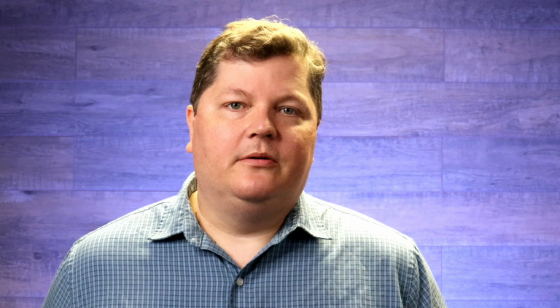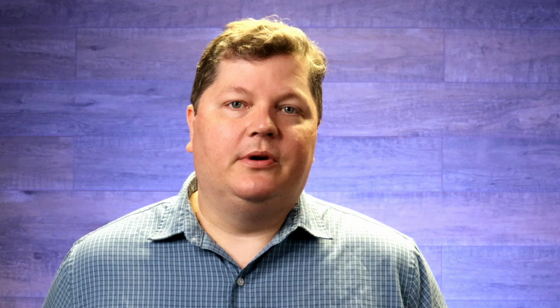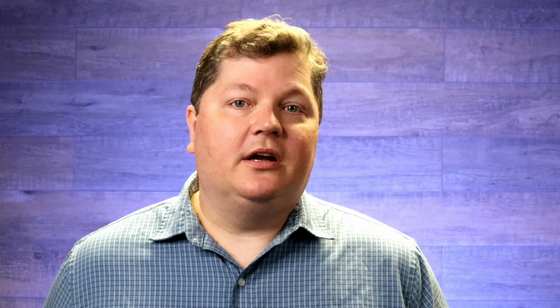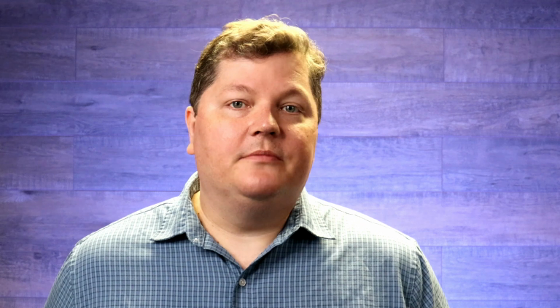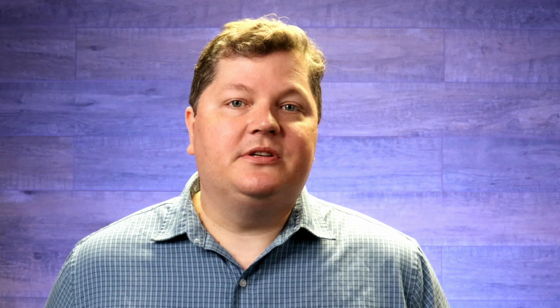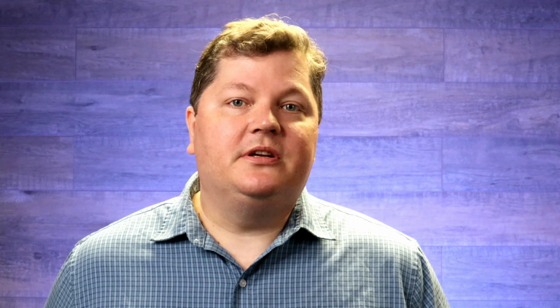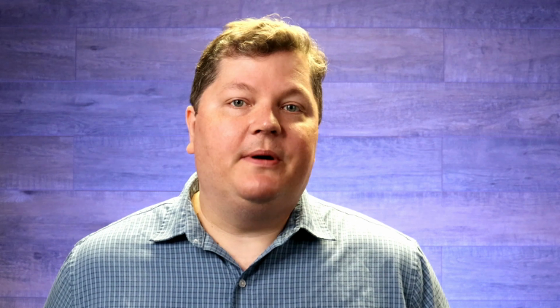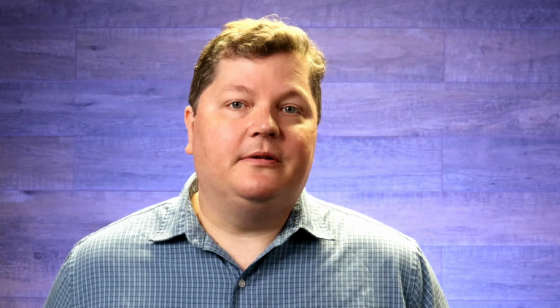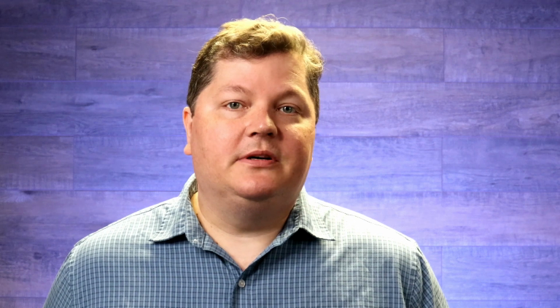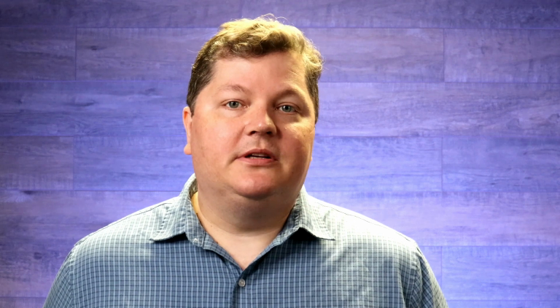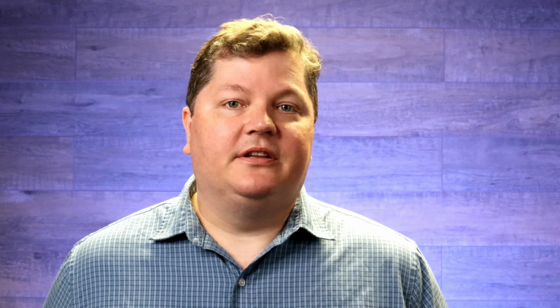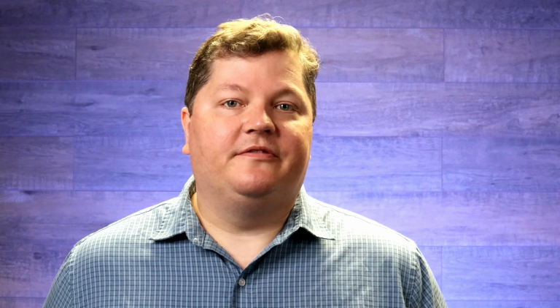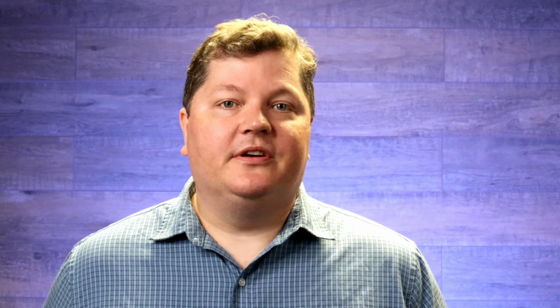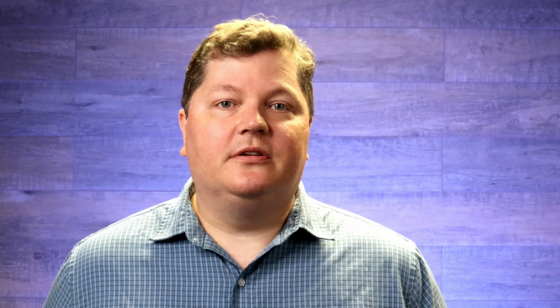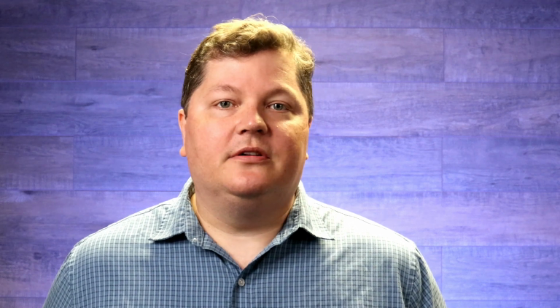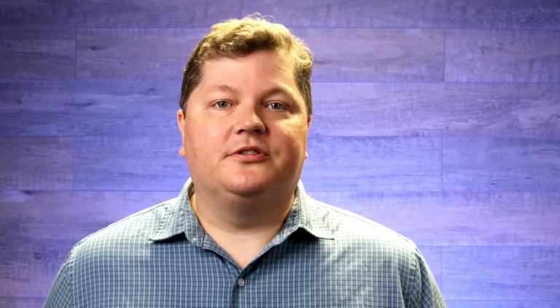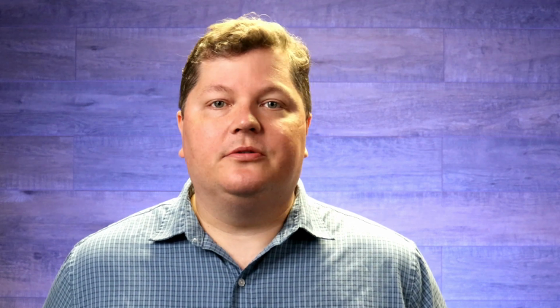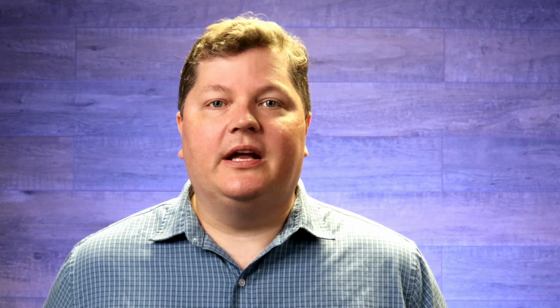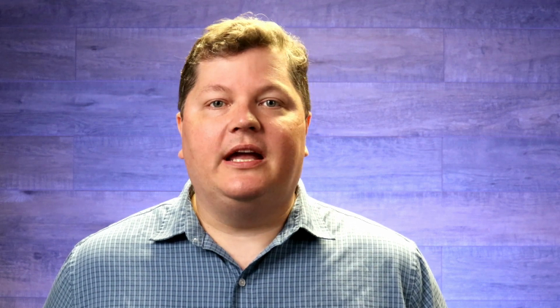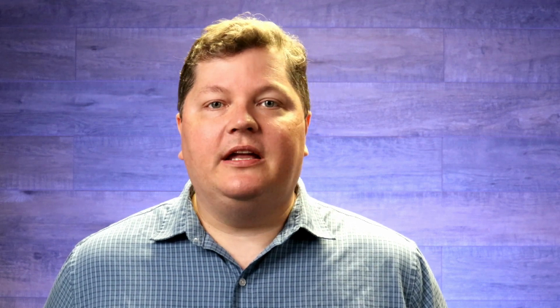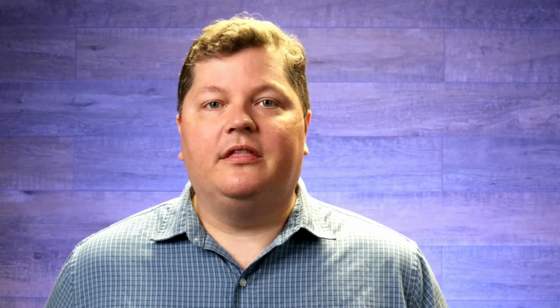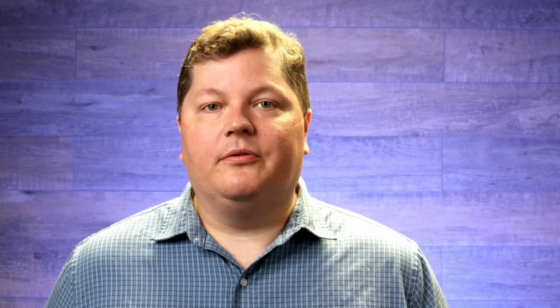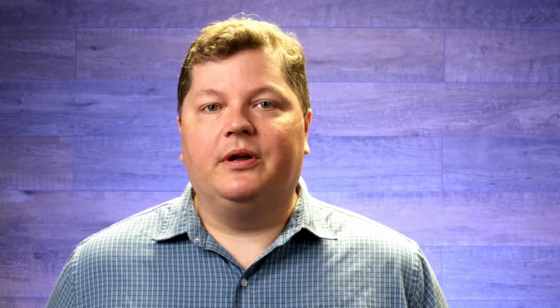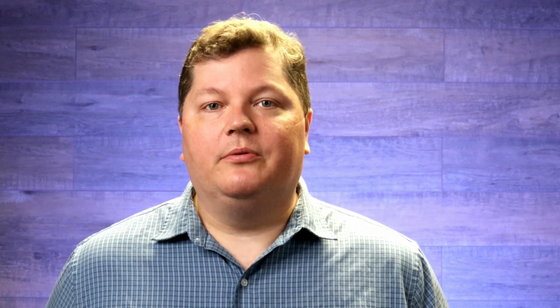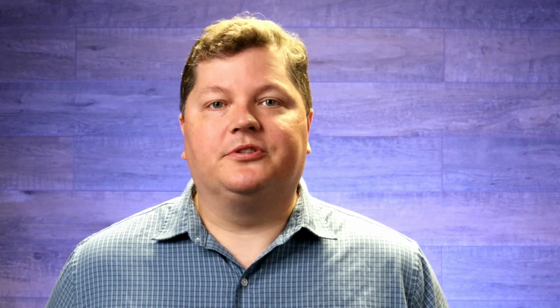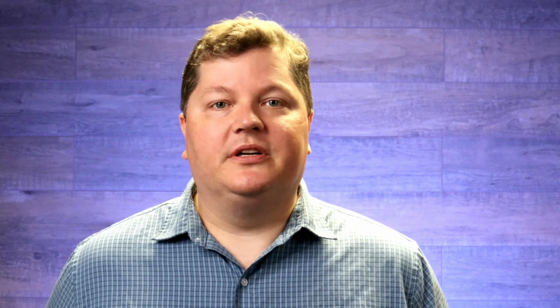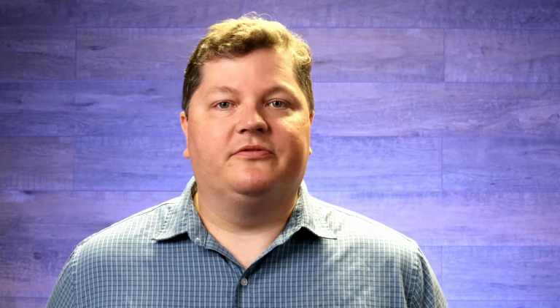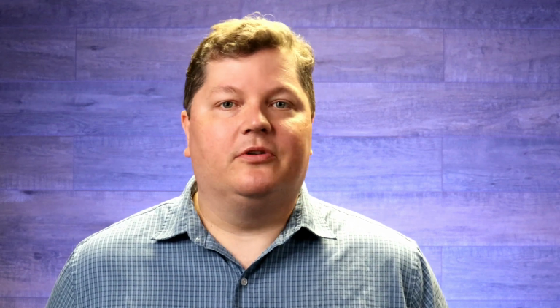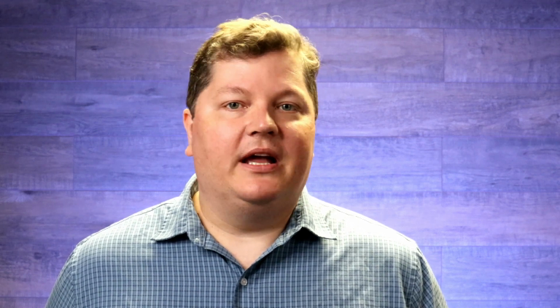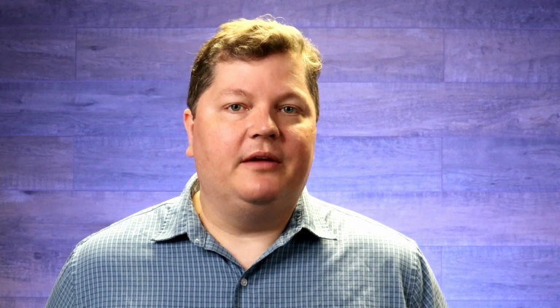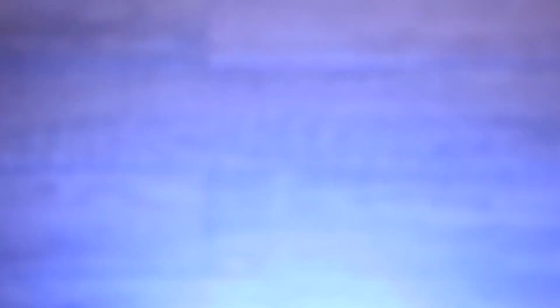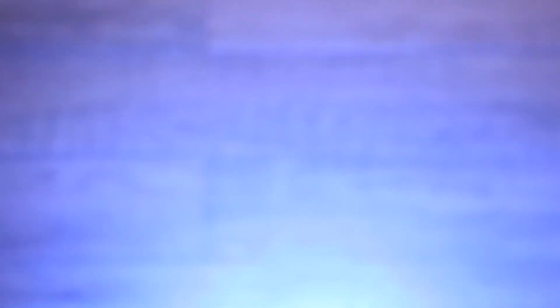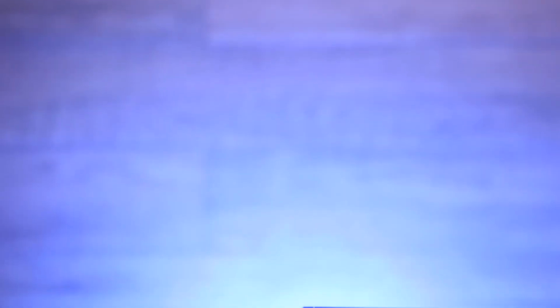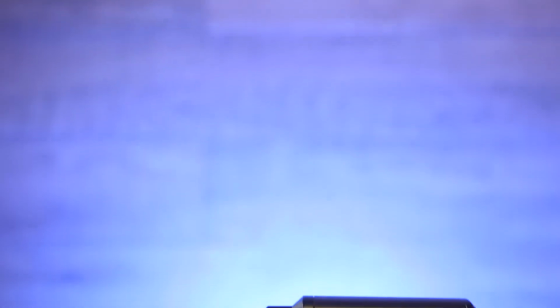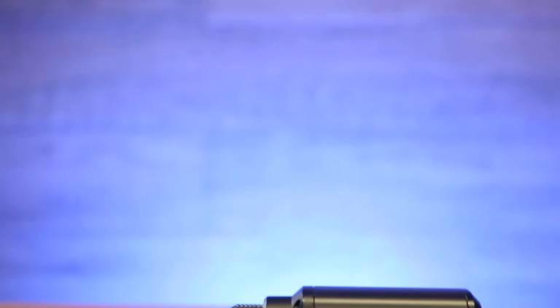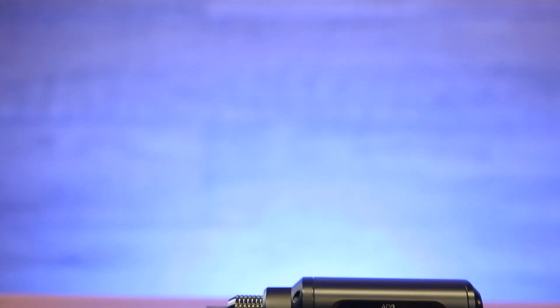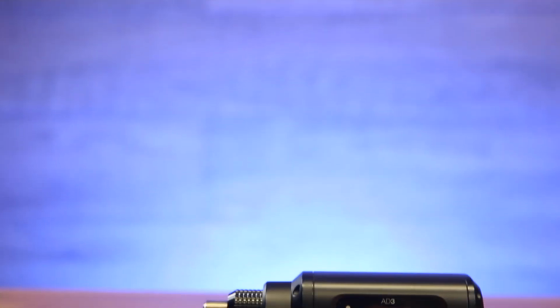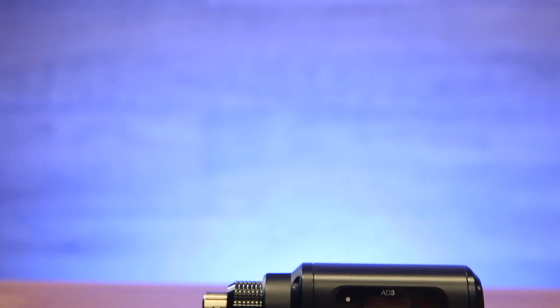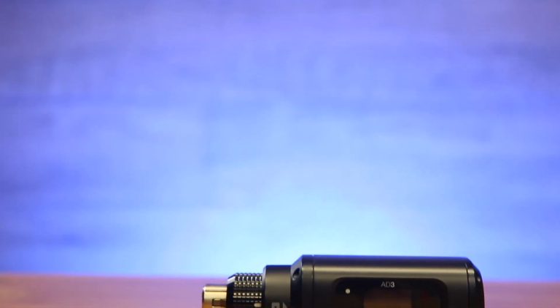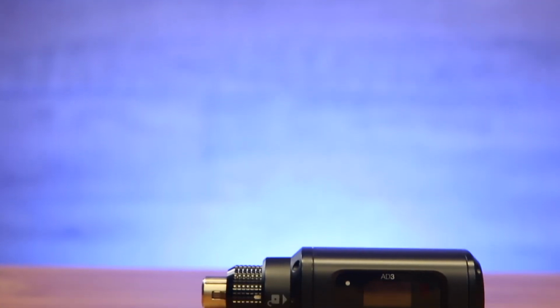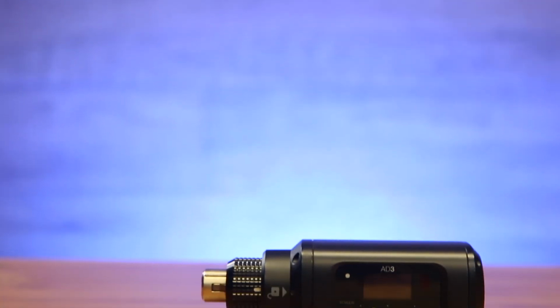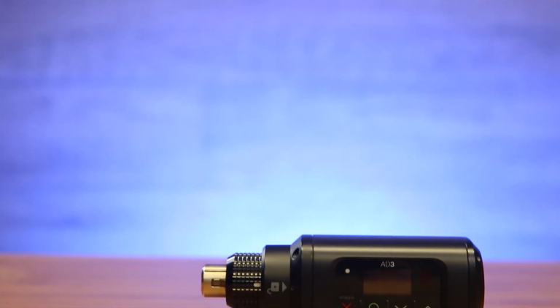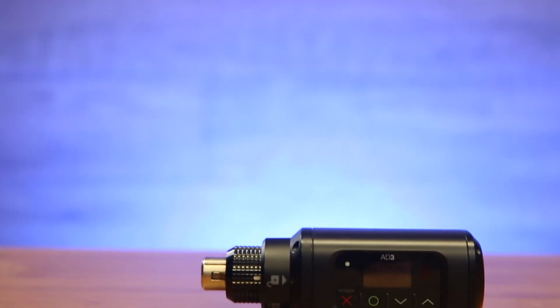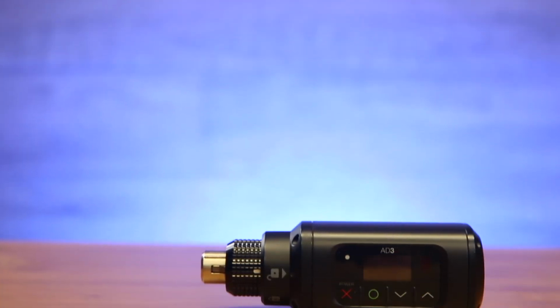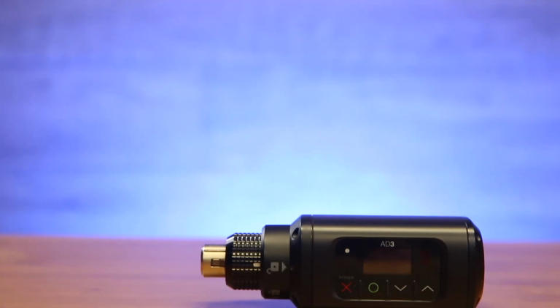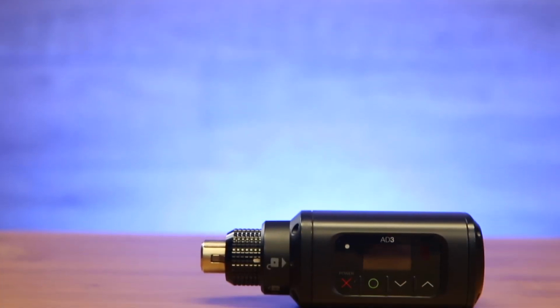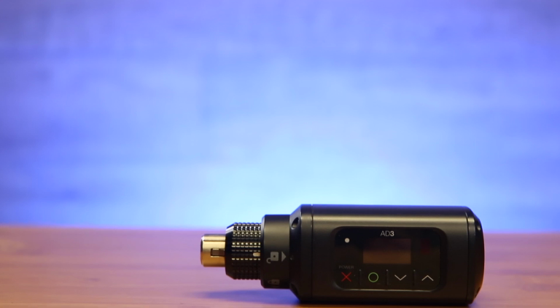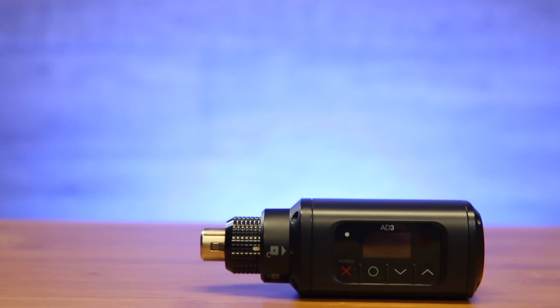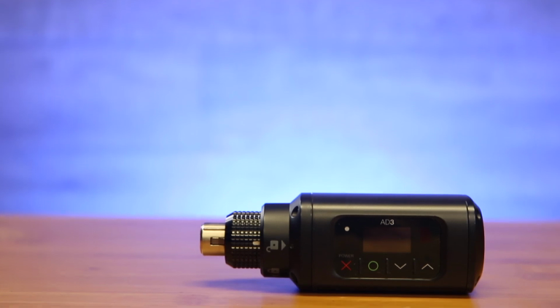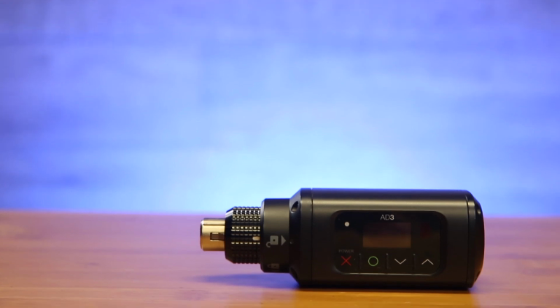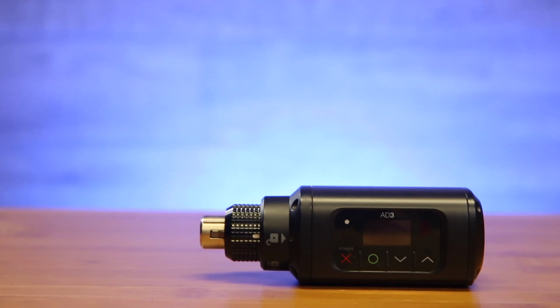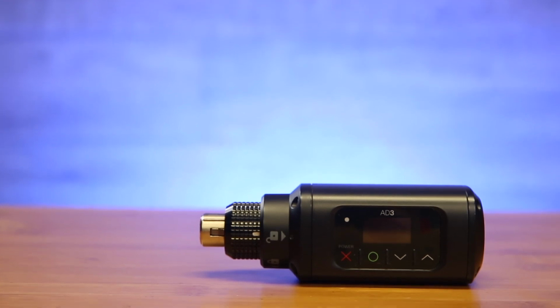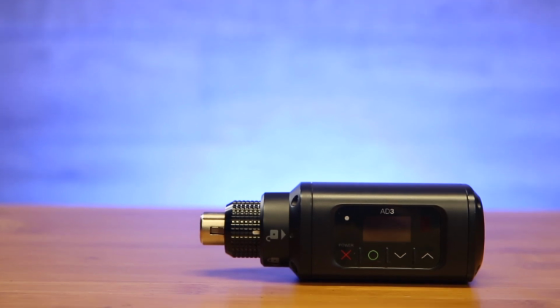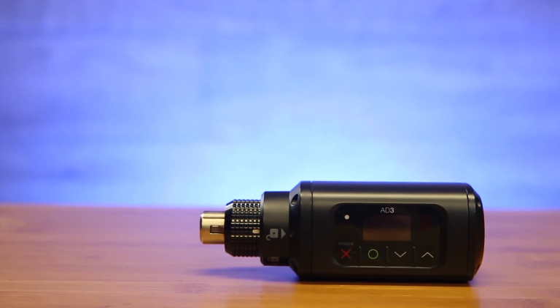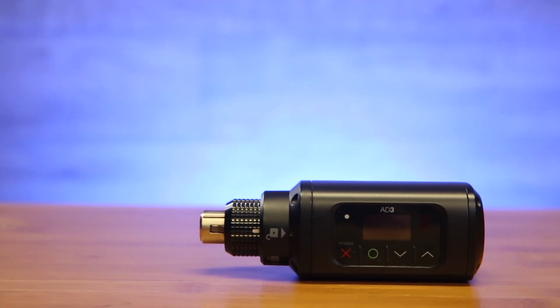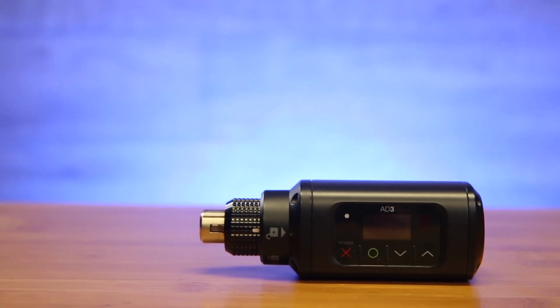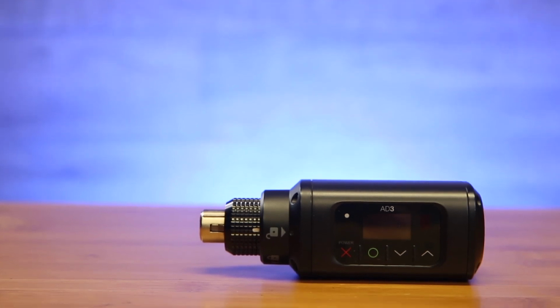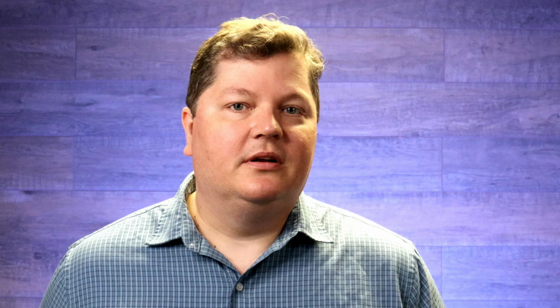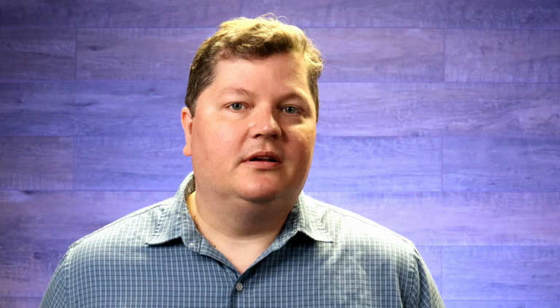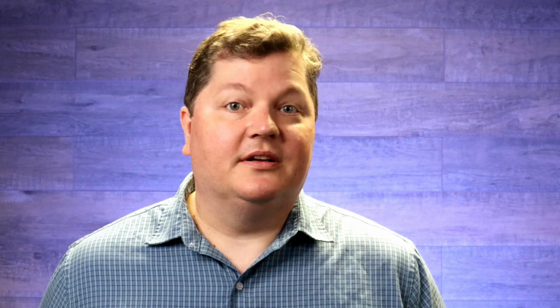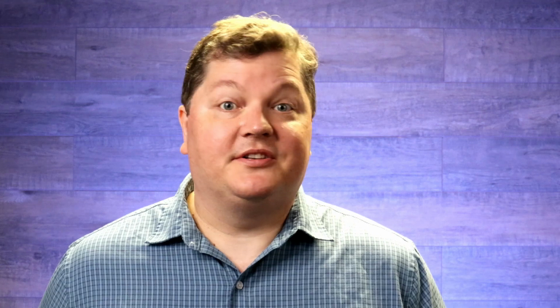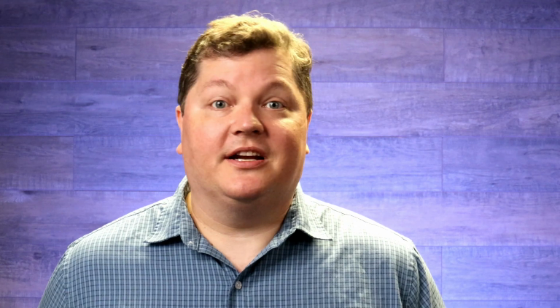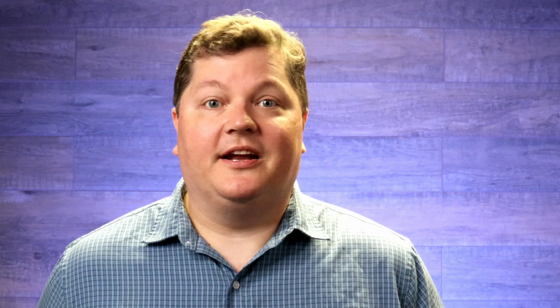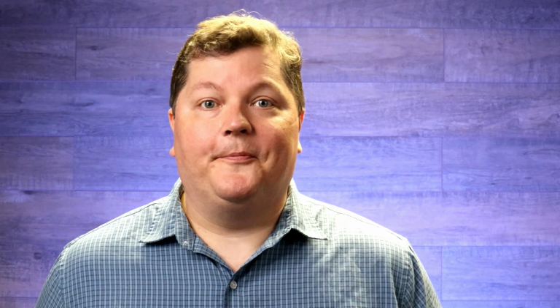When it comes to dependability in the field, the Shure AD3 will transform any microphone into a Shure Axient digital wireless microphone. Let's check it out.